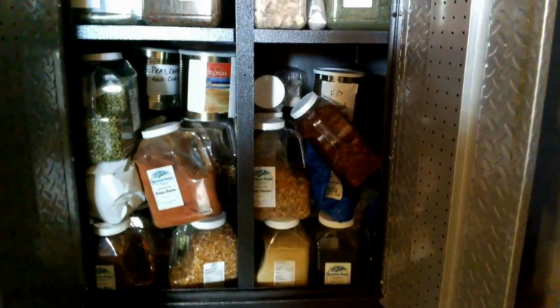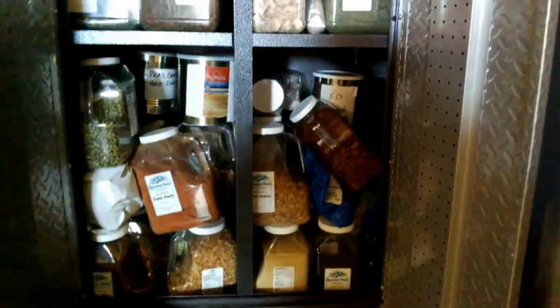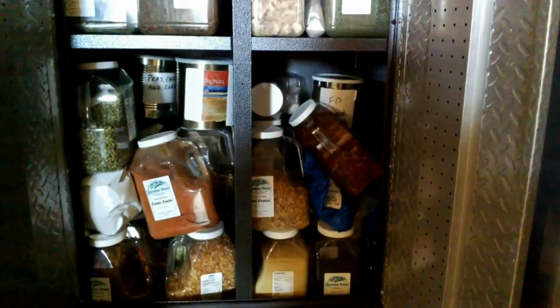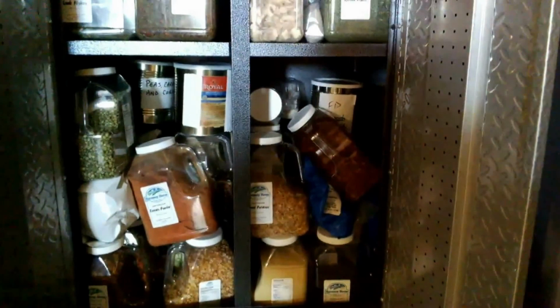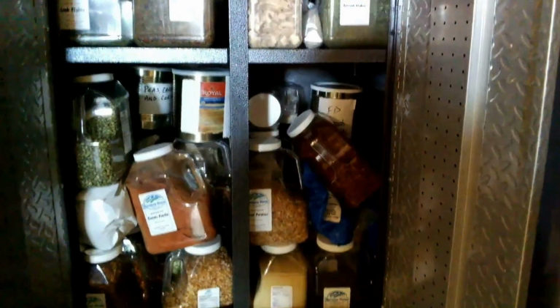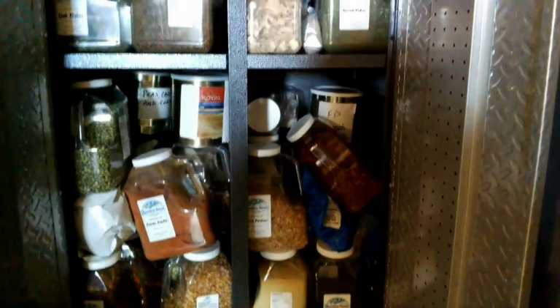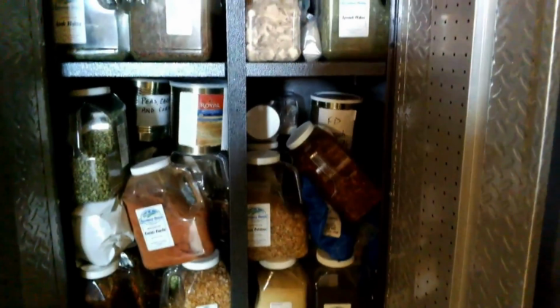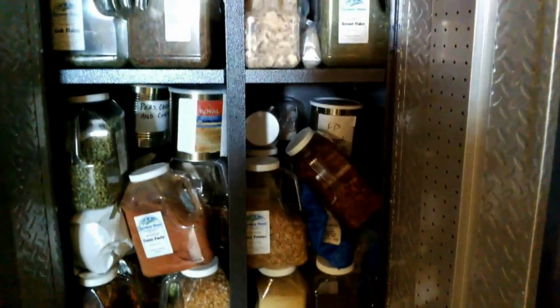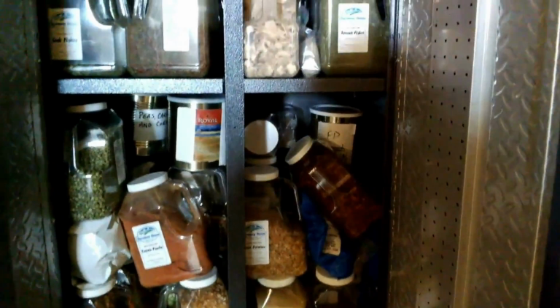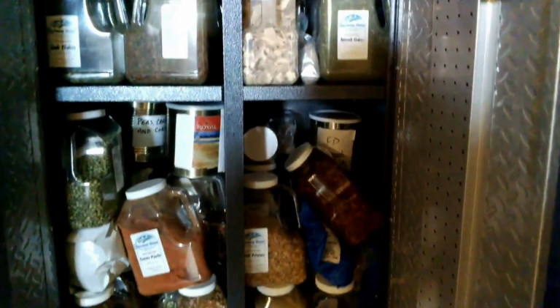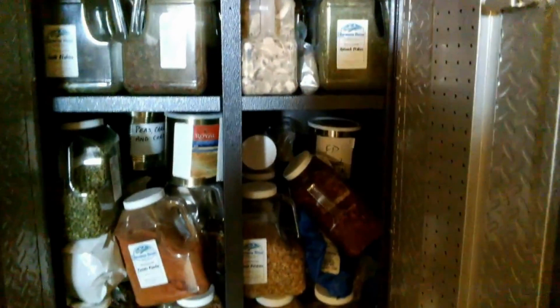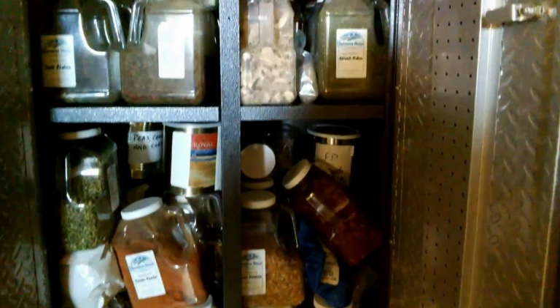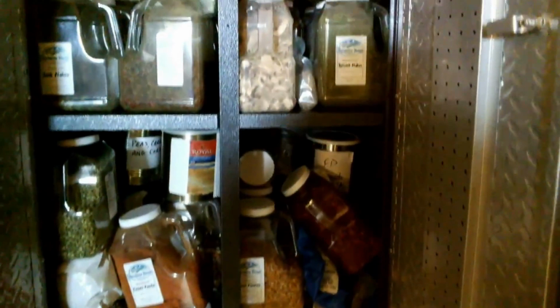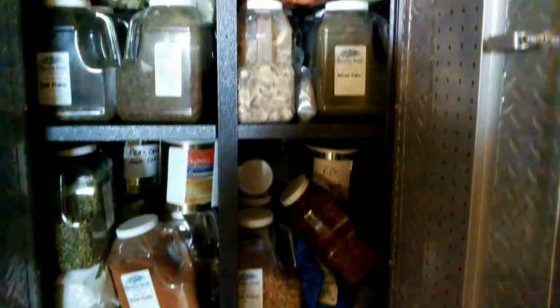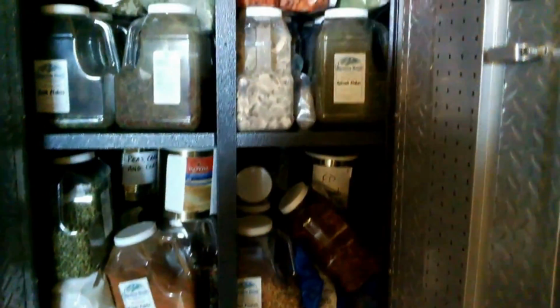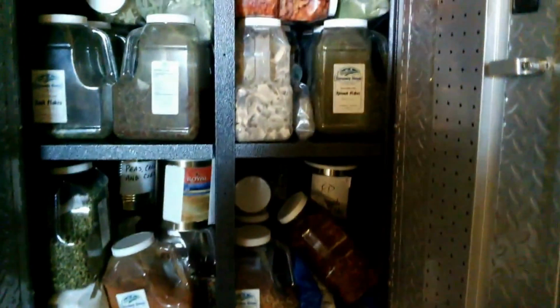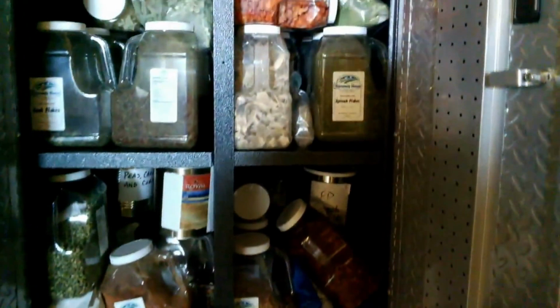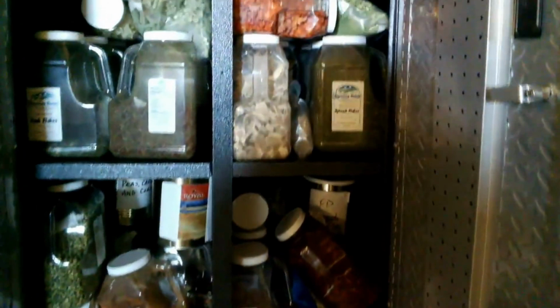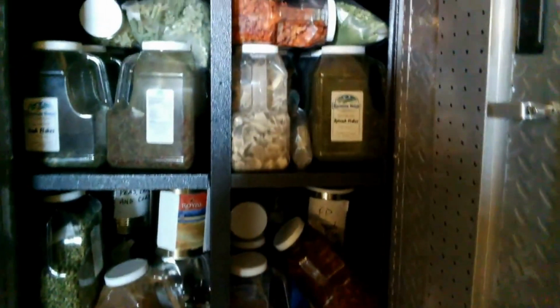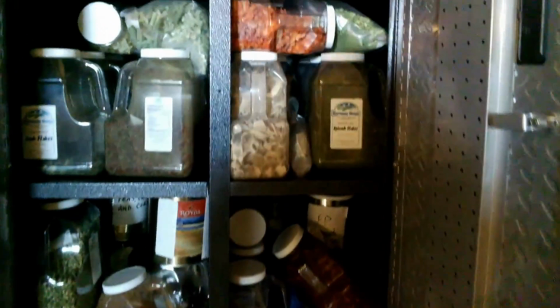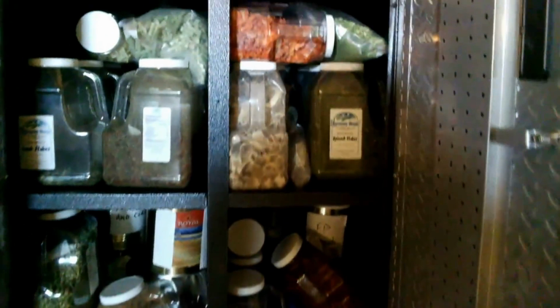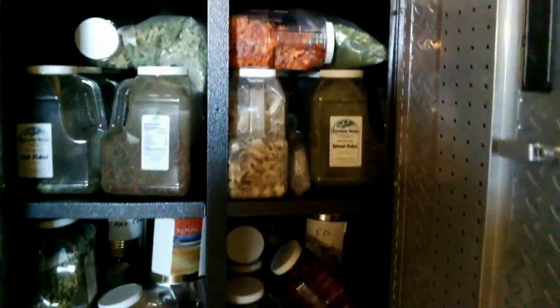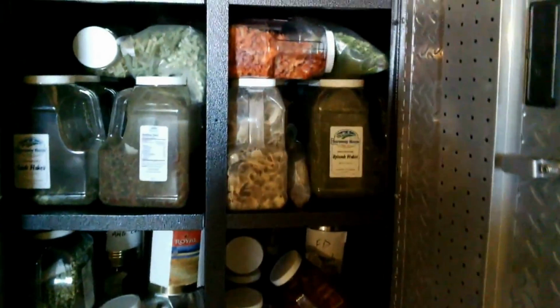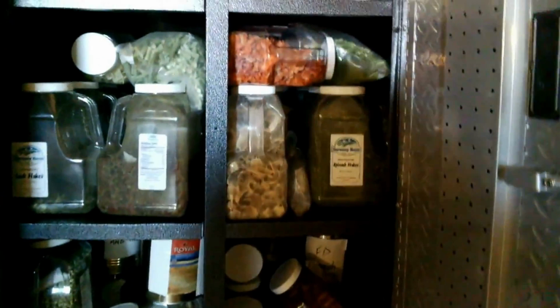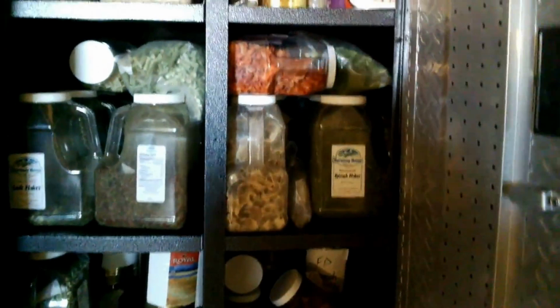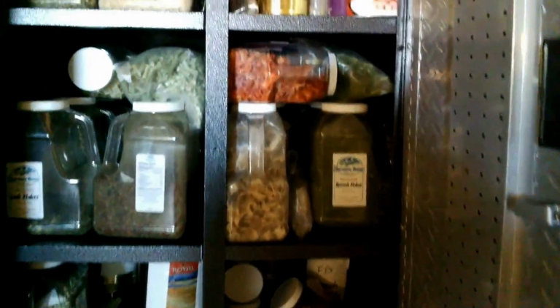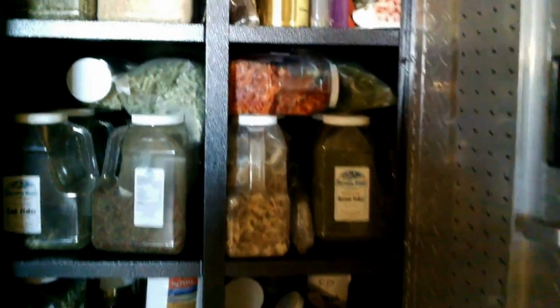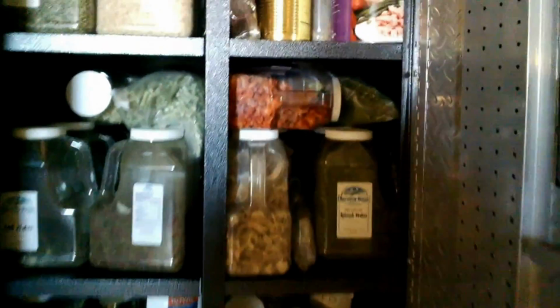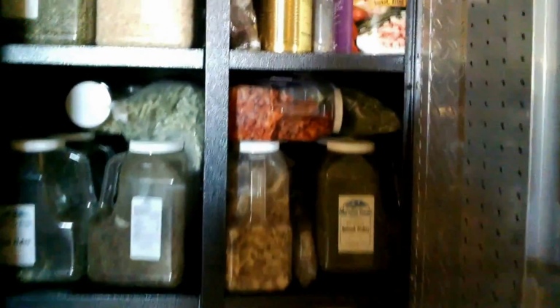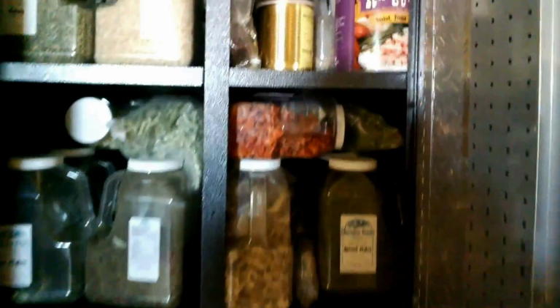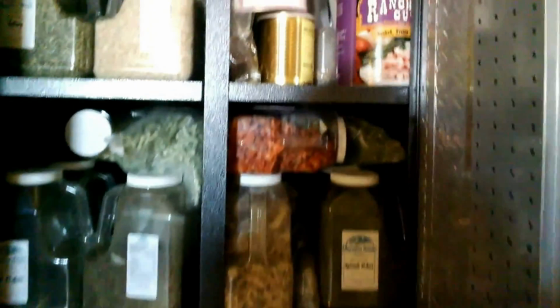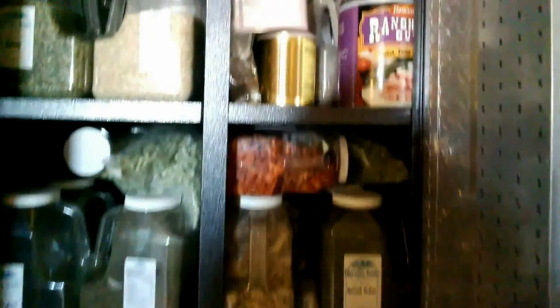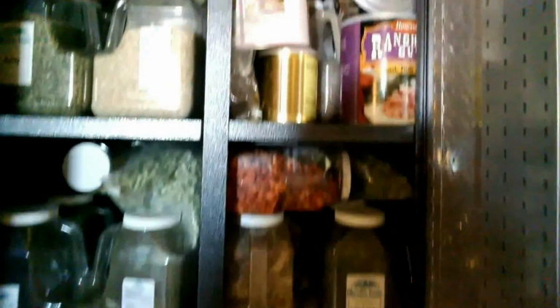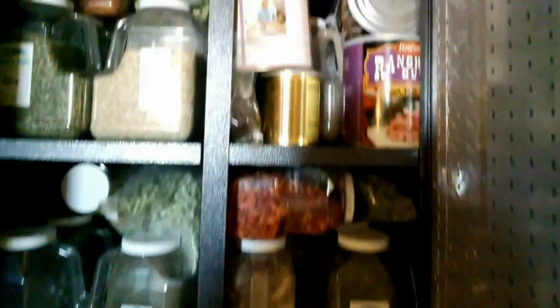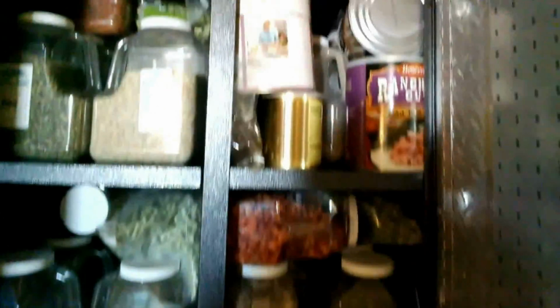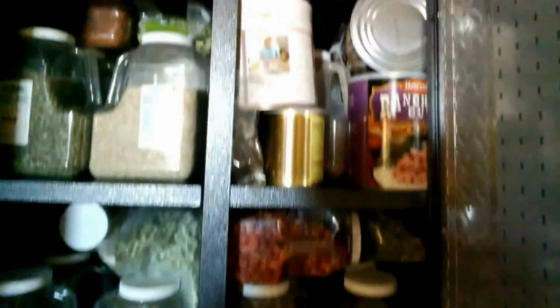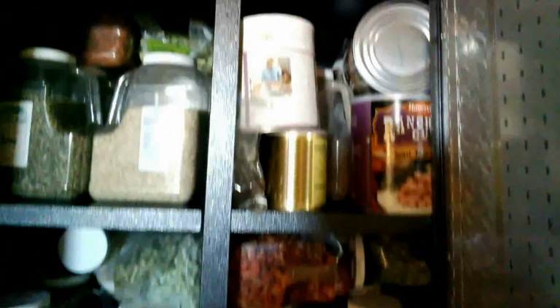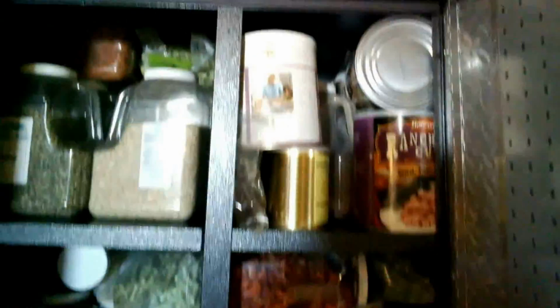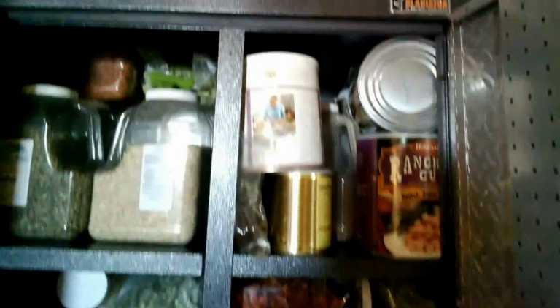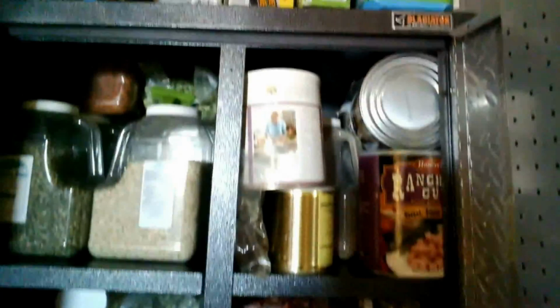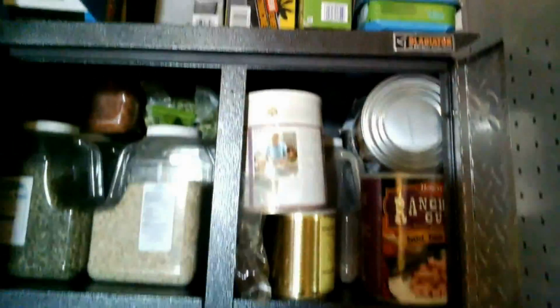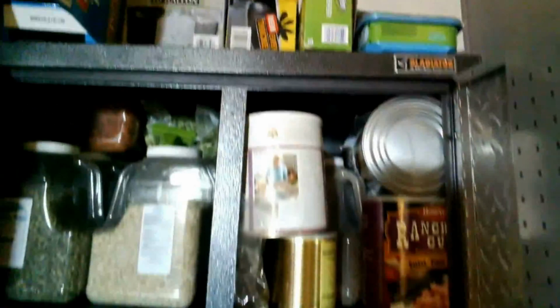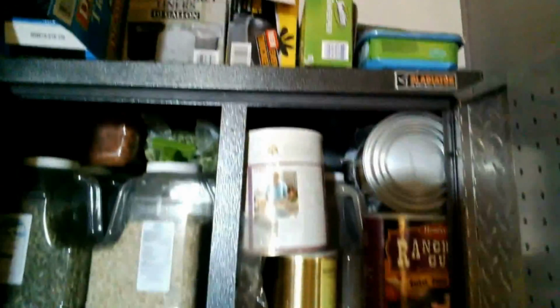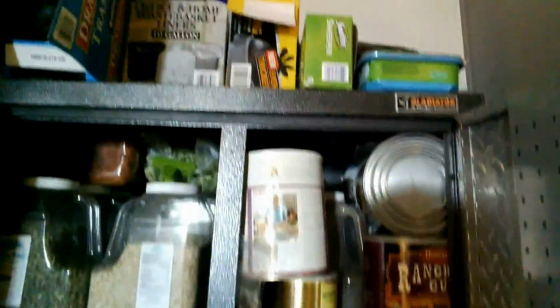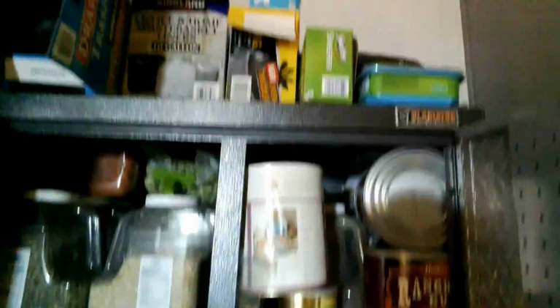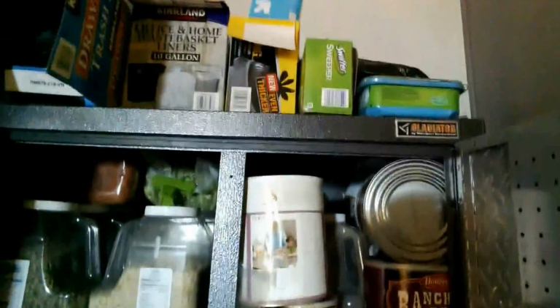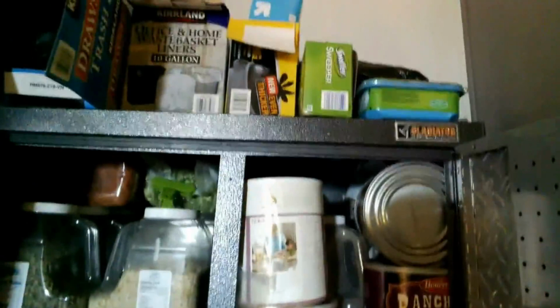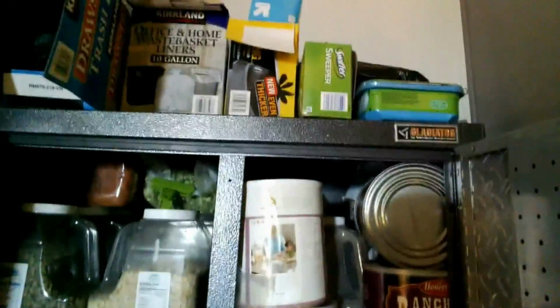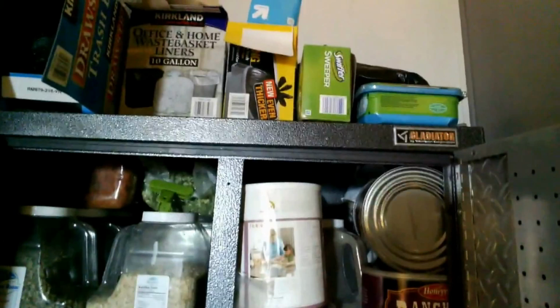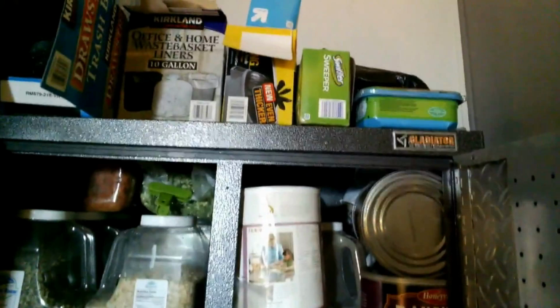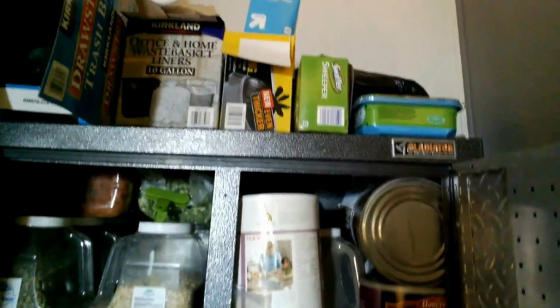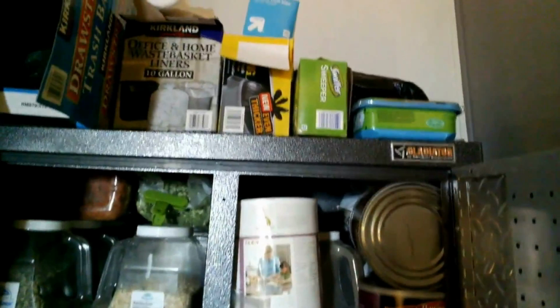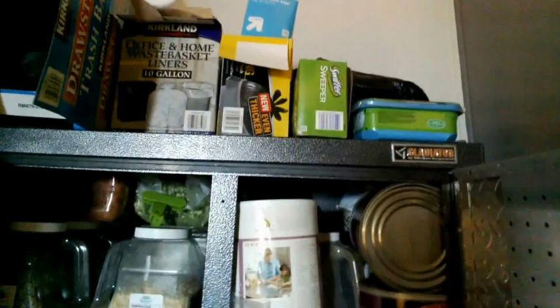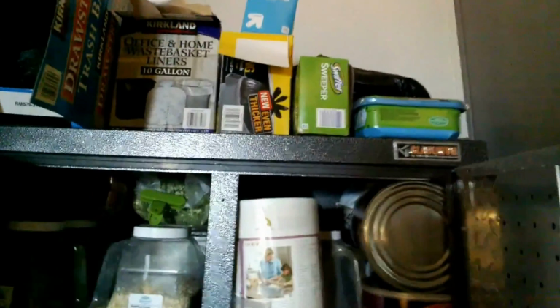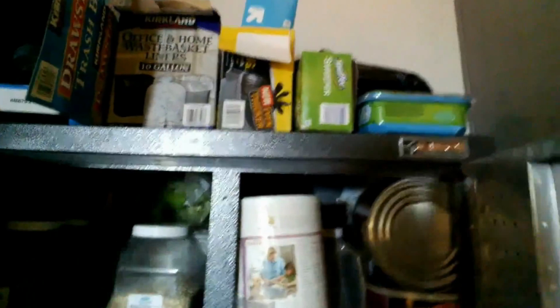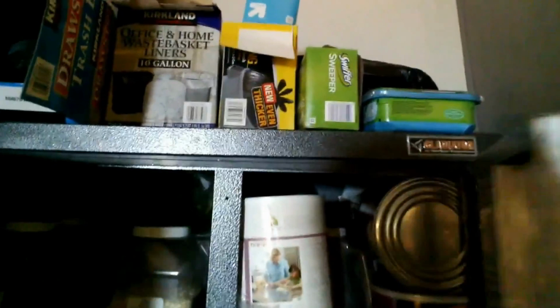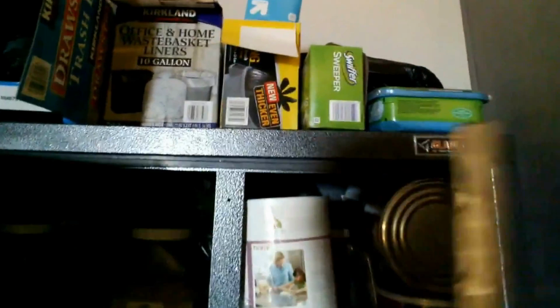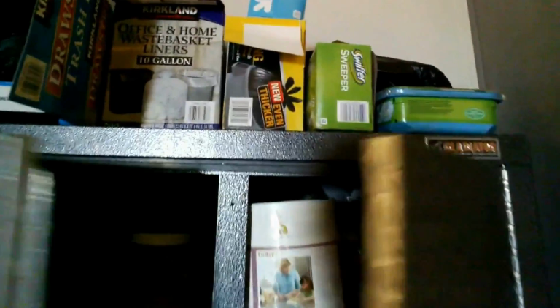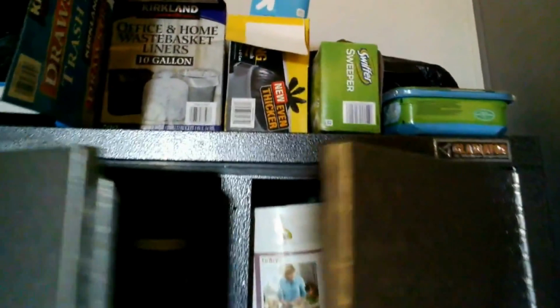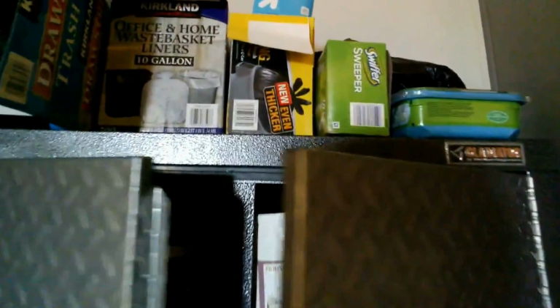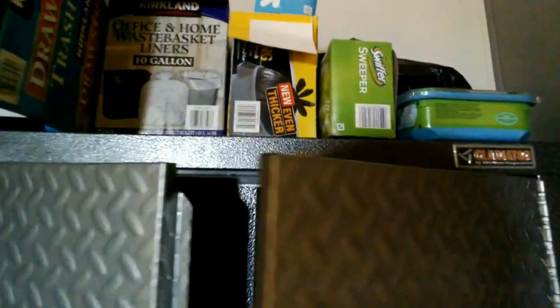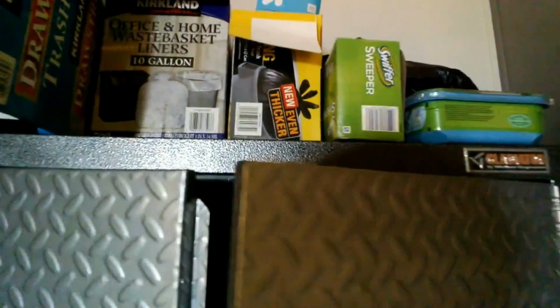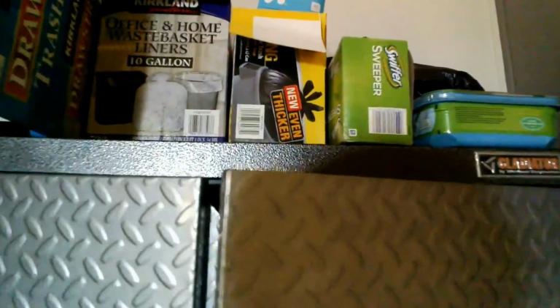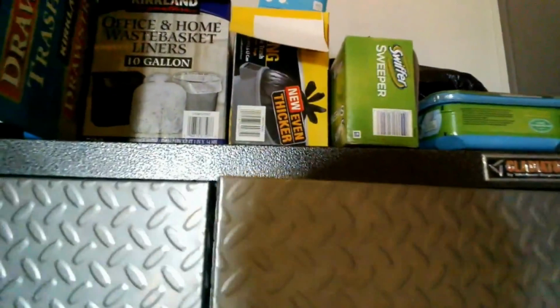But in terms of meat, we have also chicken, beef, ham, and for cheese we have mozzarella and cheddar cheese. Lots of different things. That's what we eat.